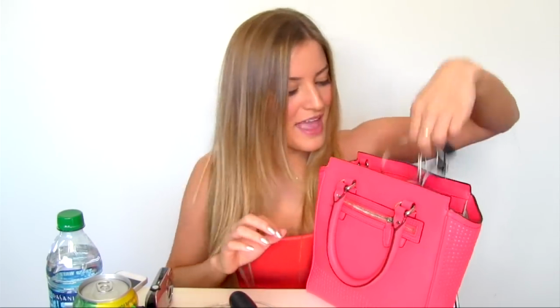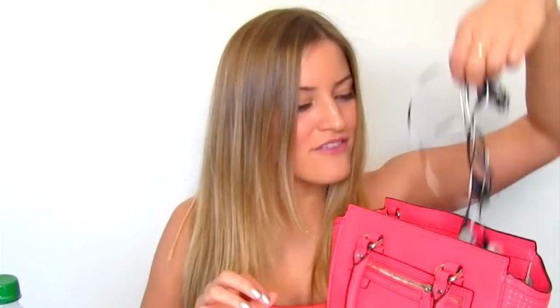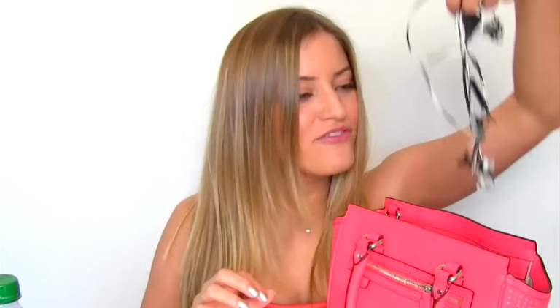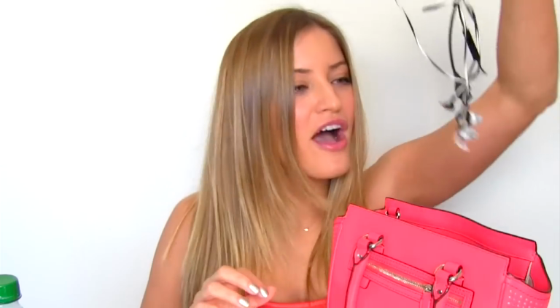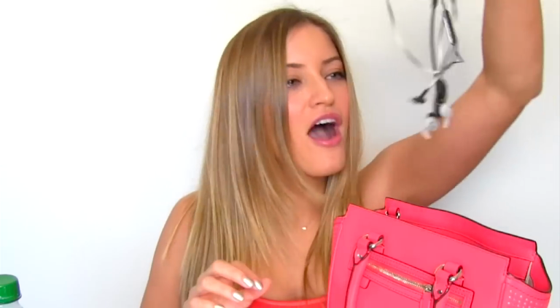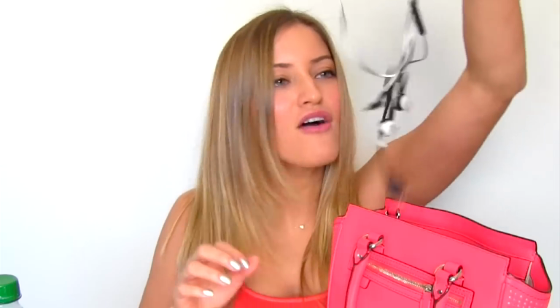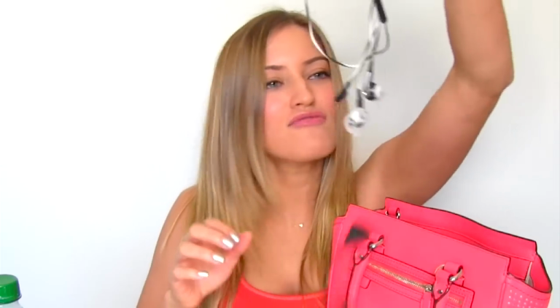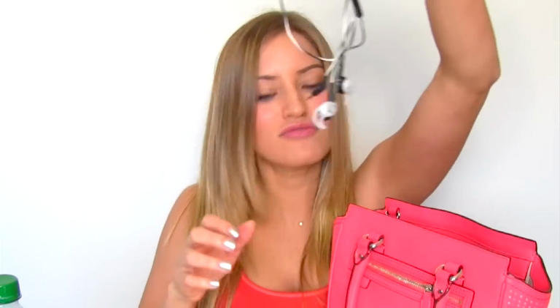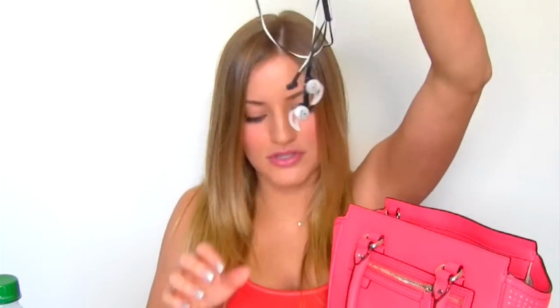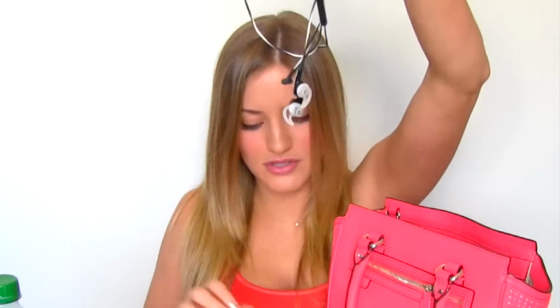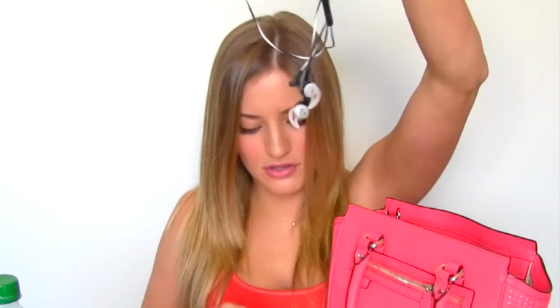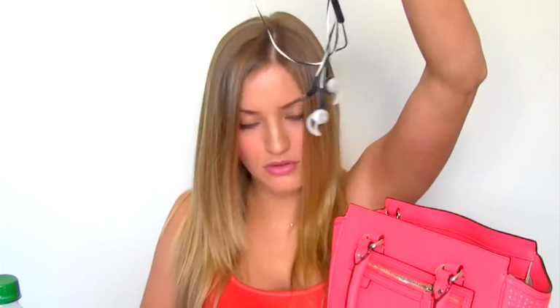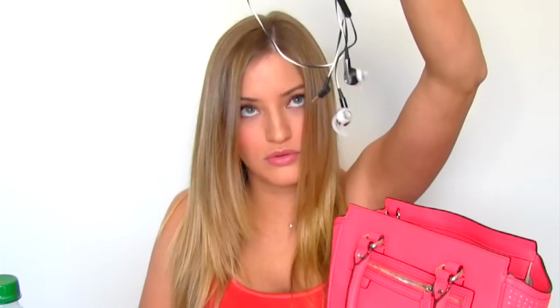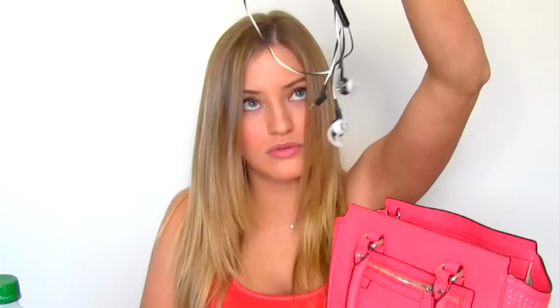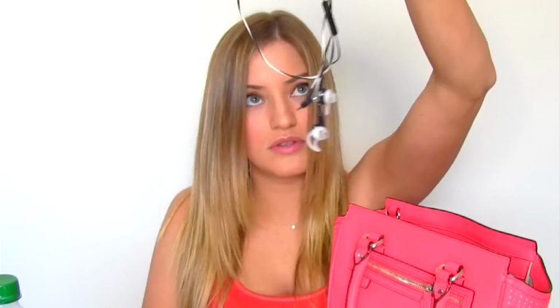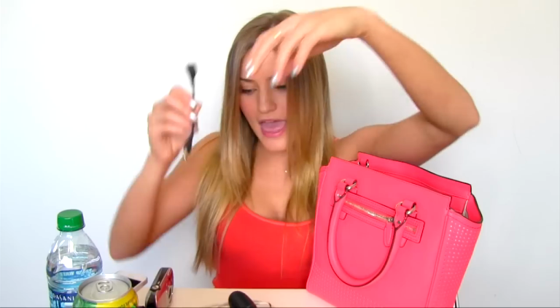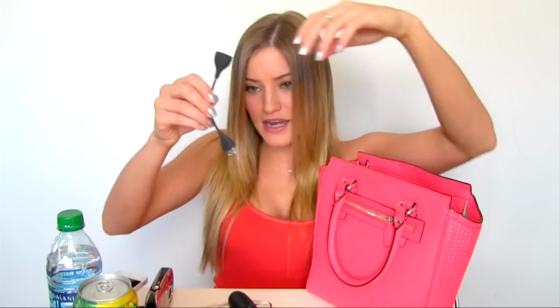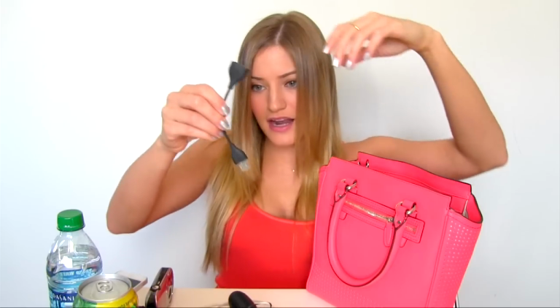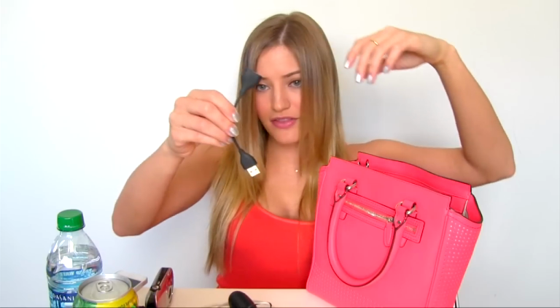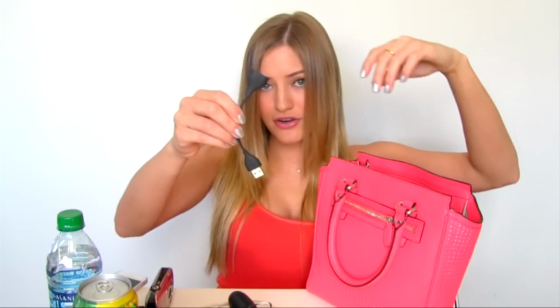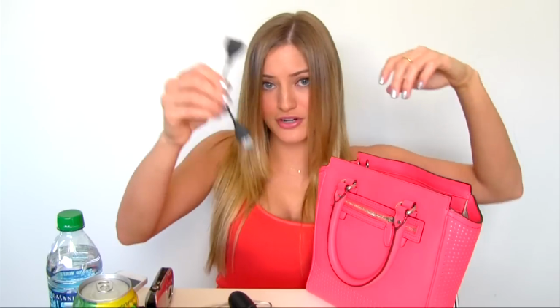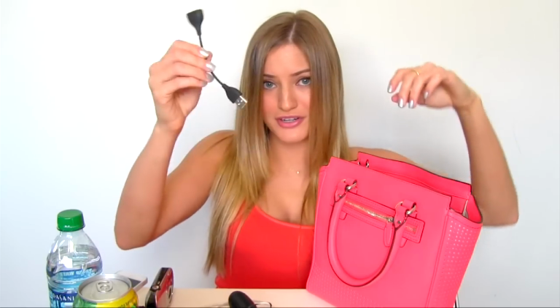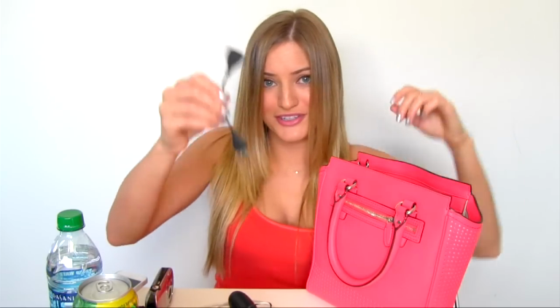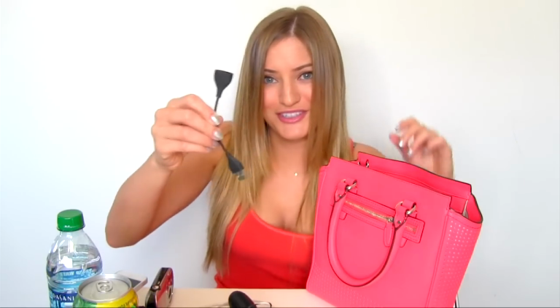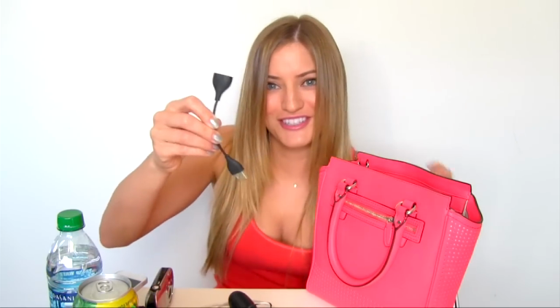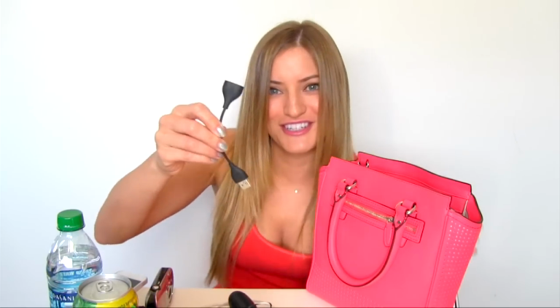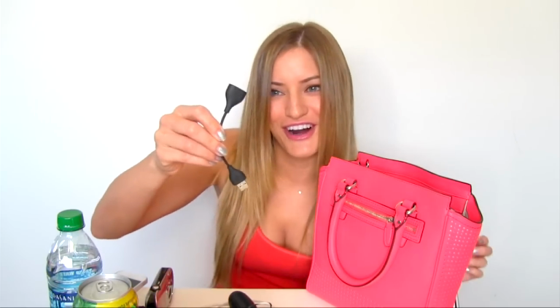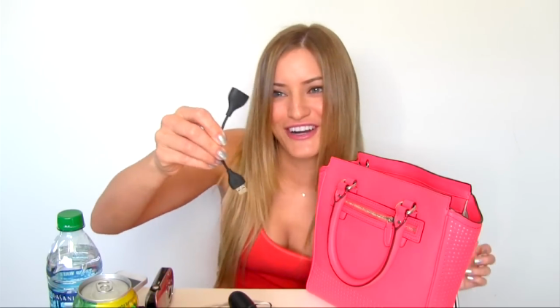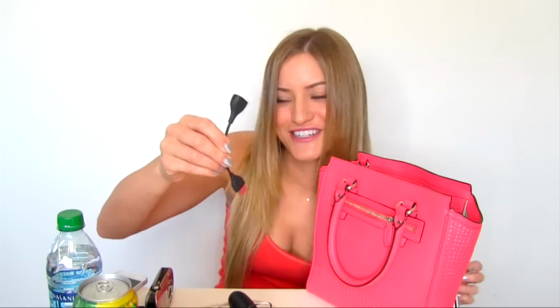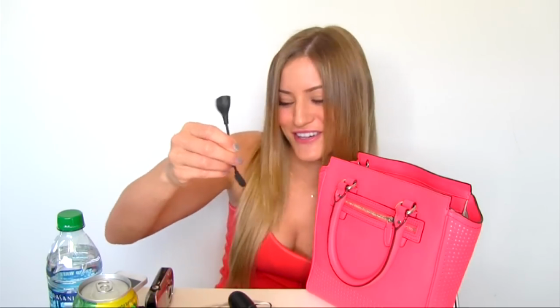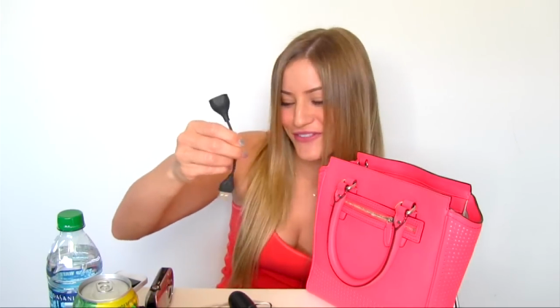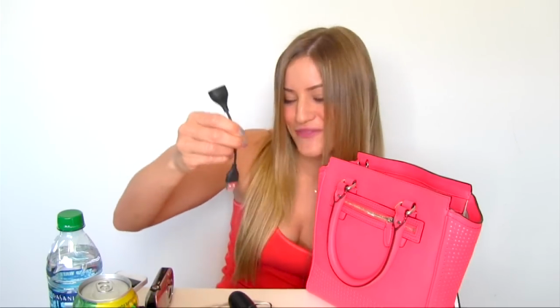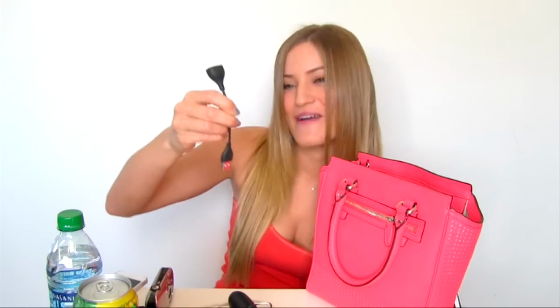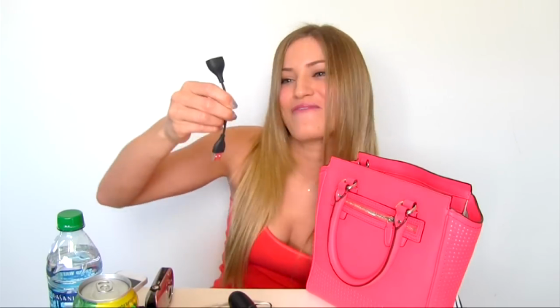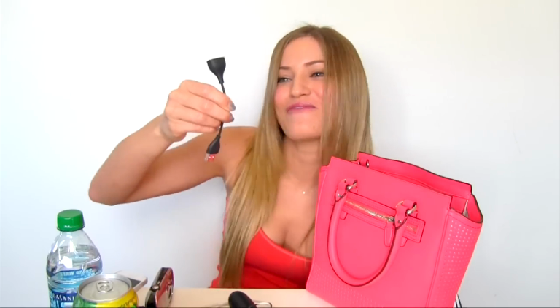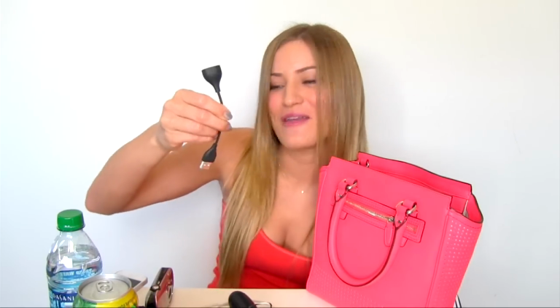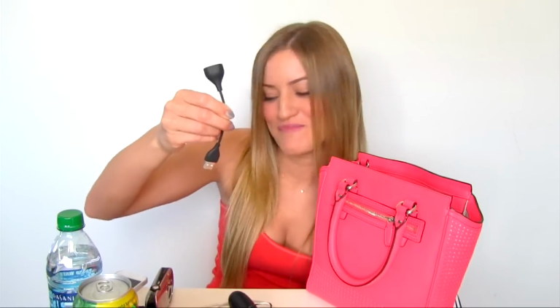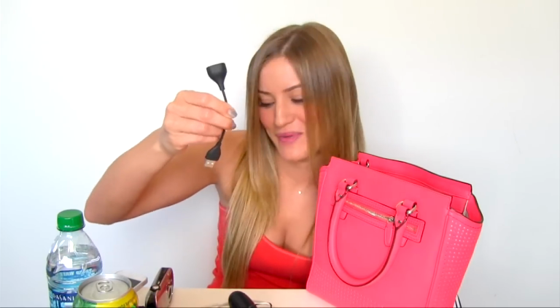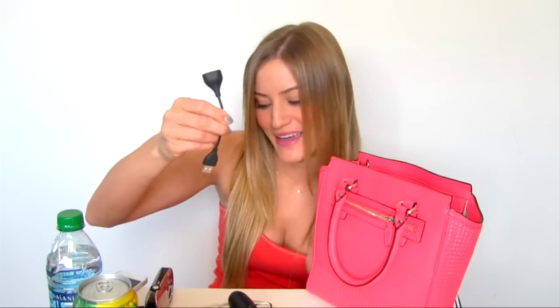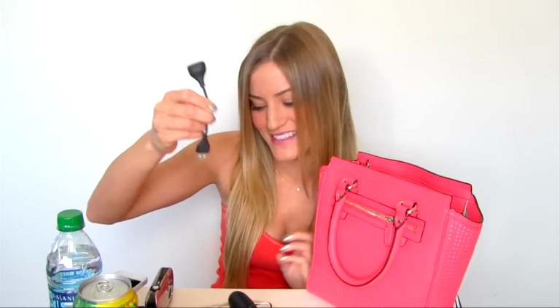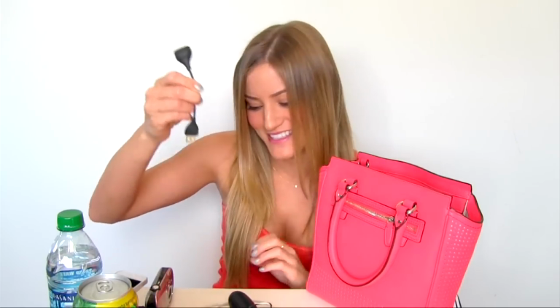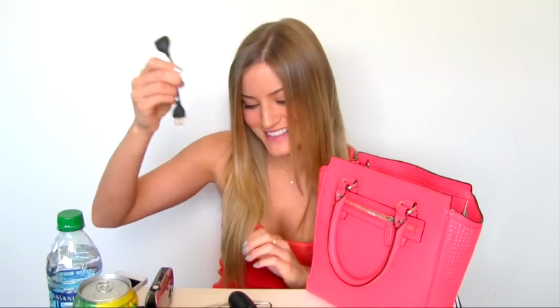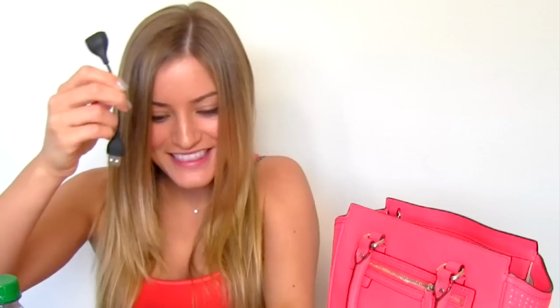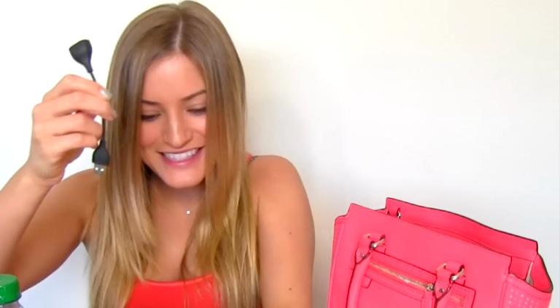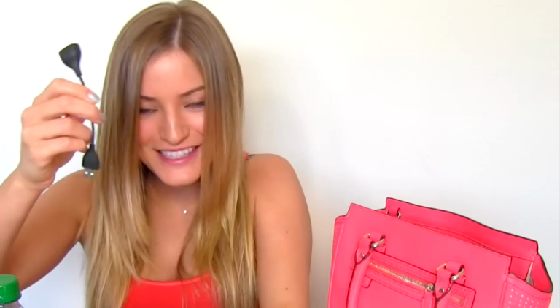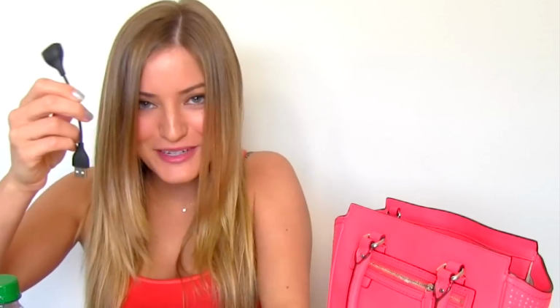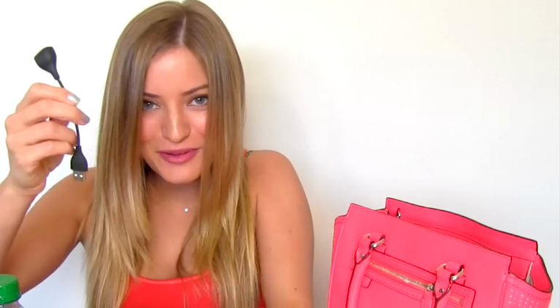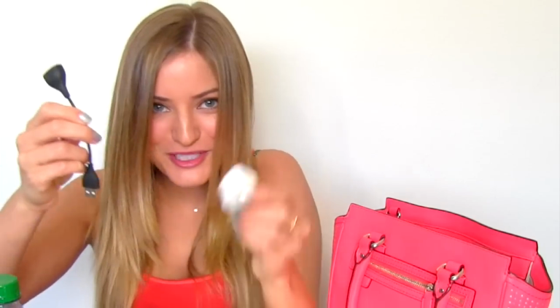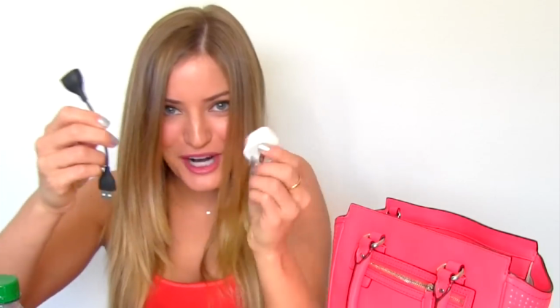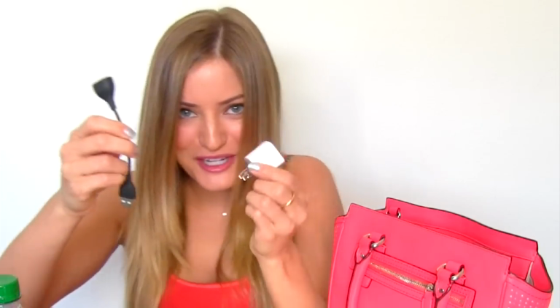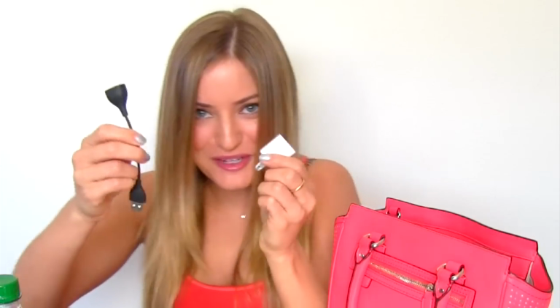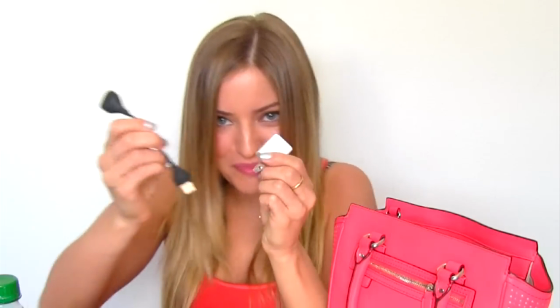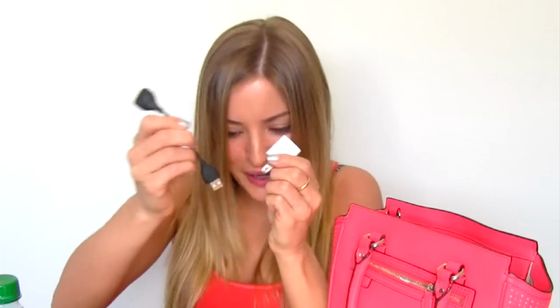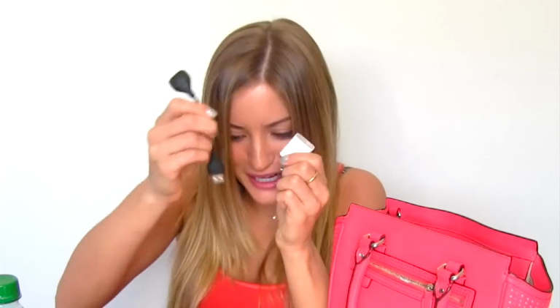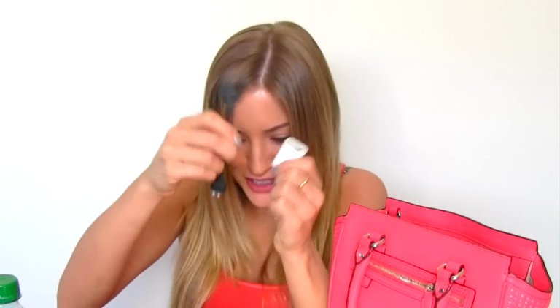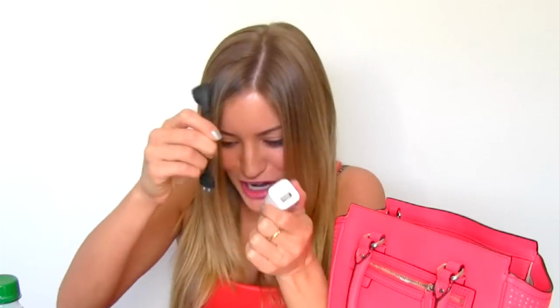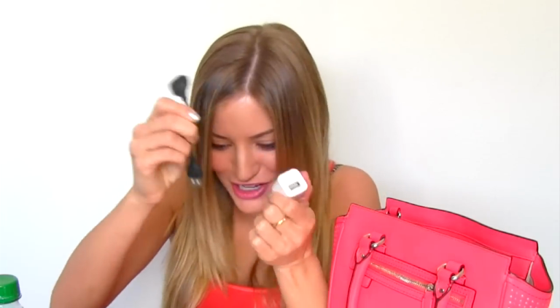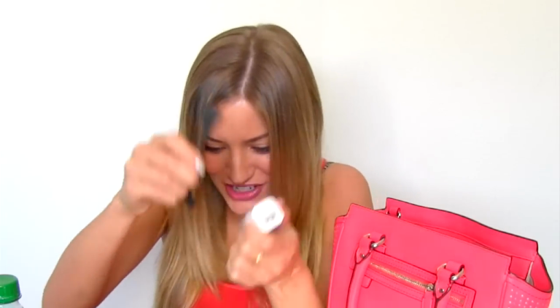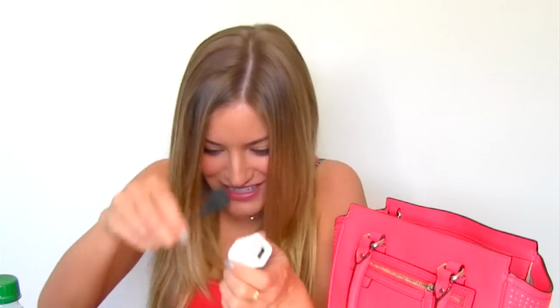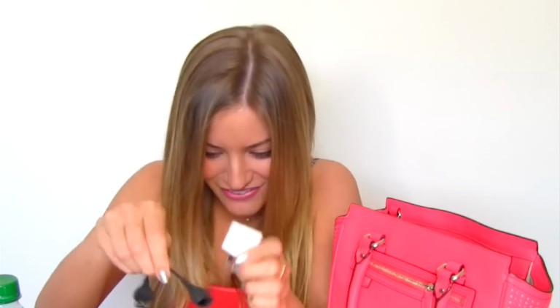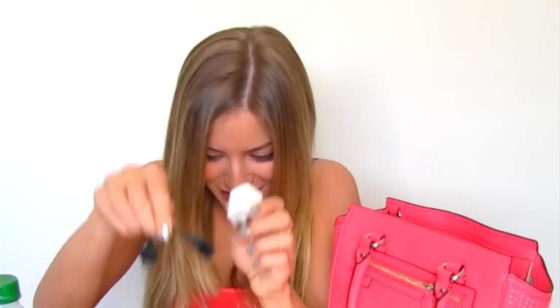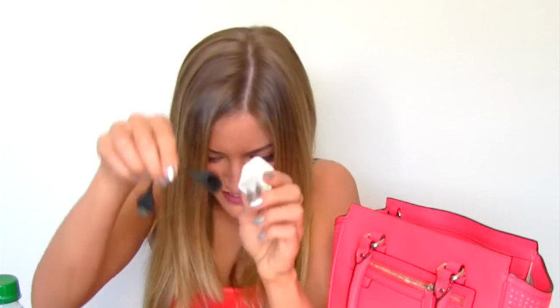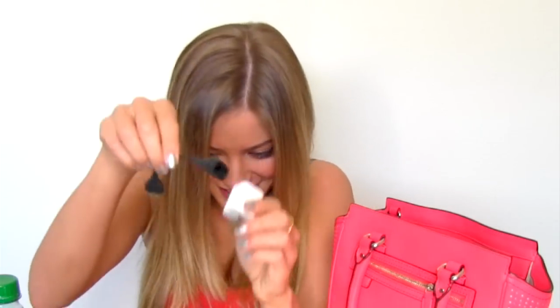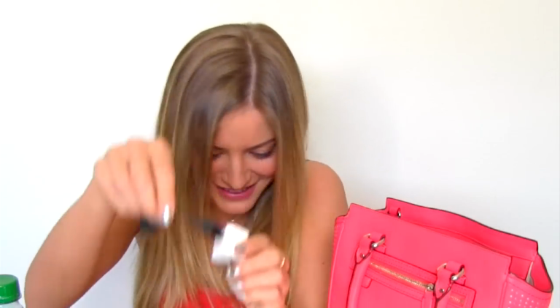Headphones! And another charger for my Fitbit. This little charging brick charges everything.